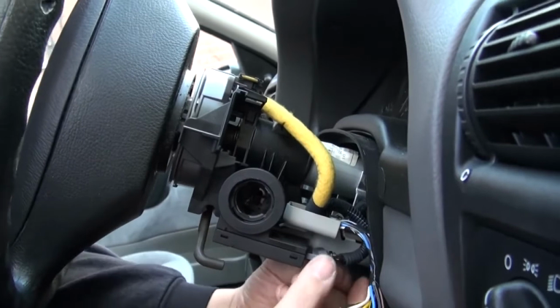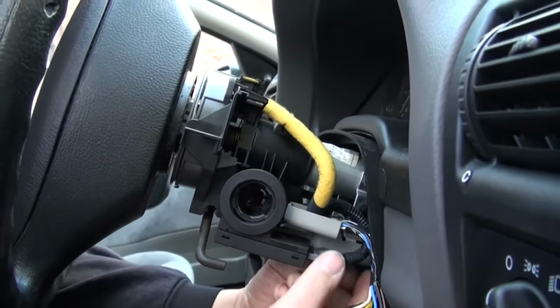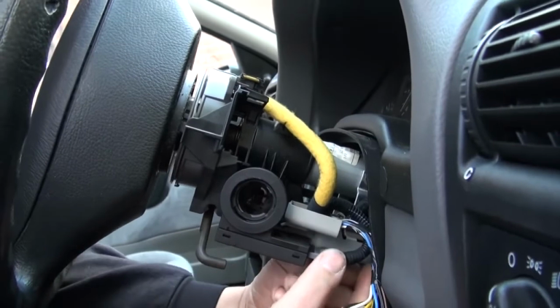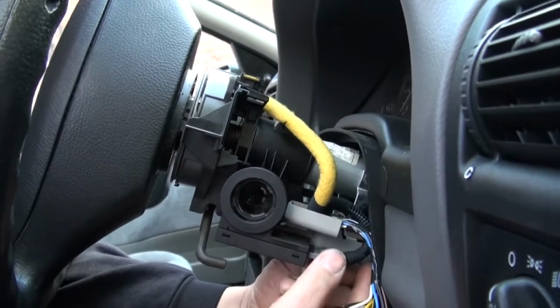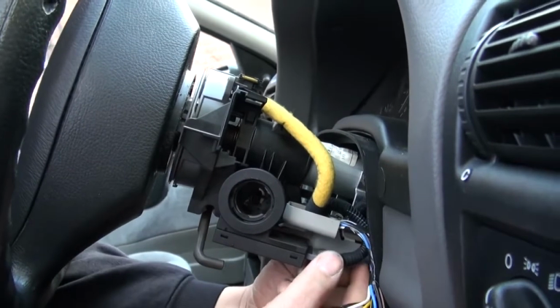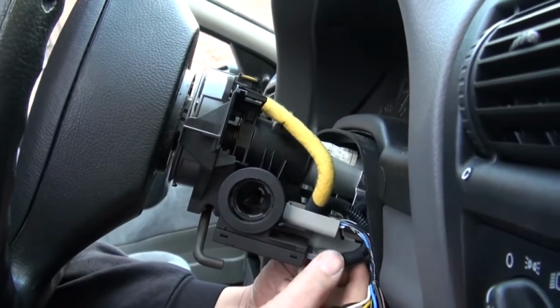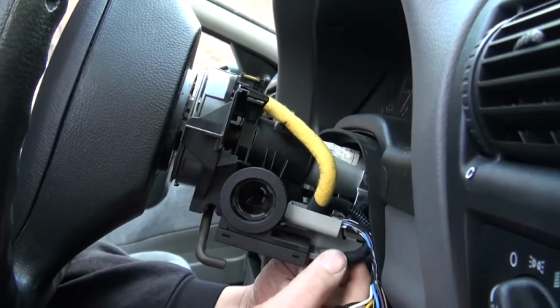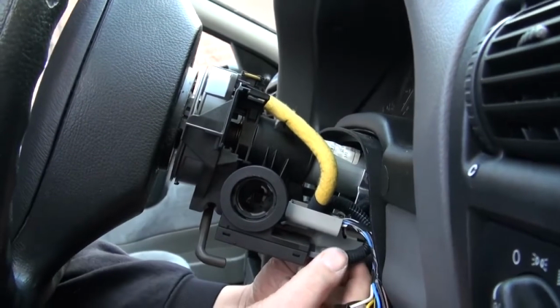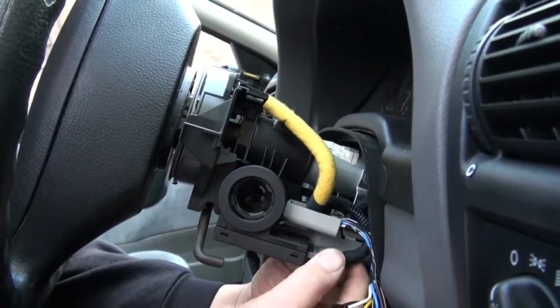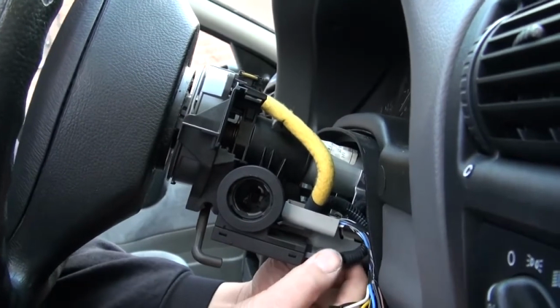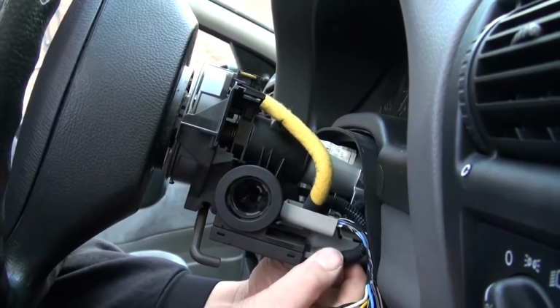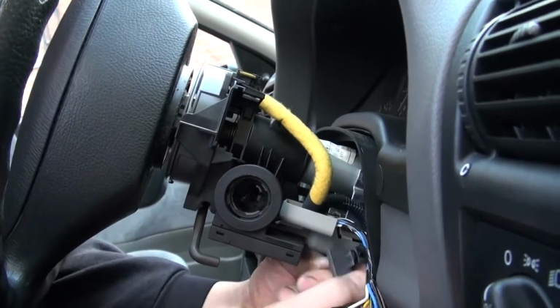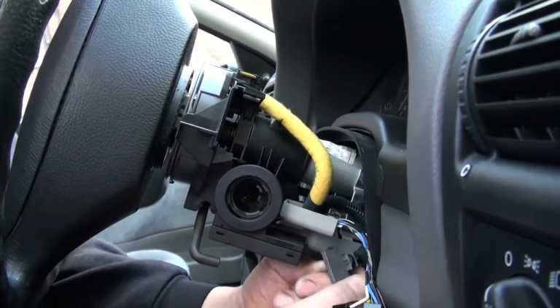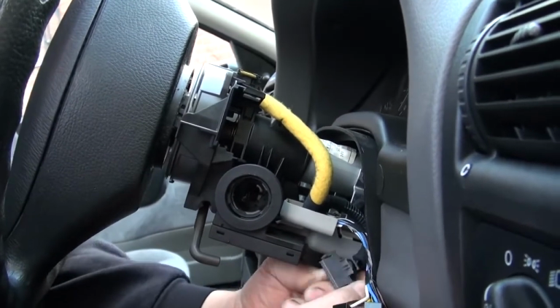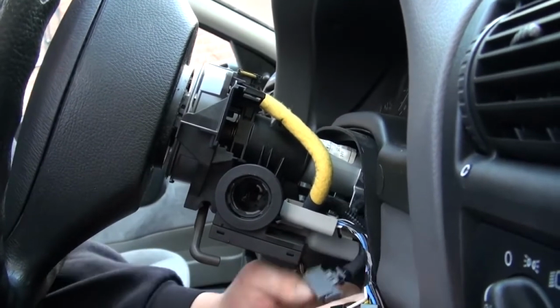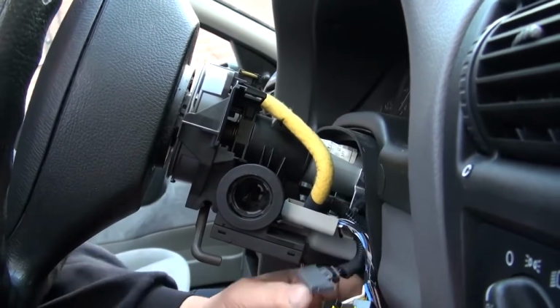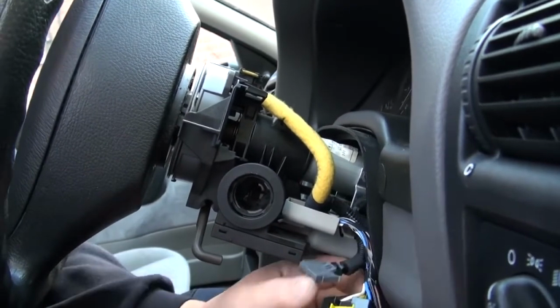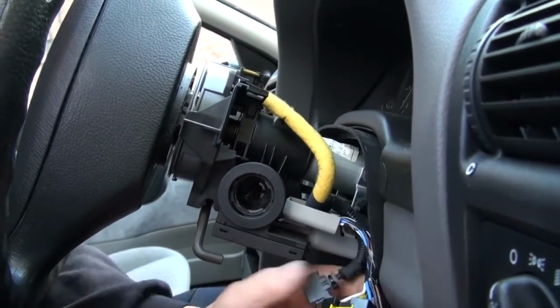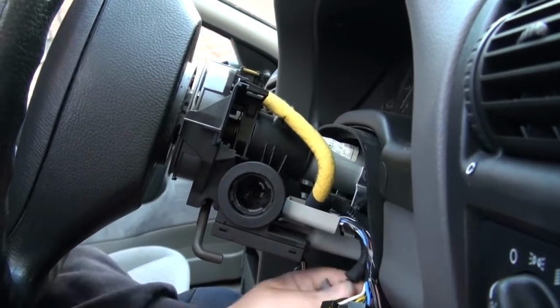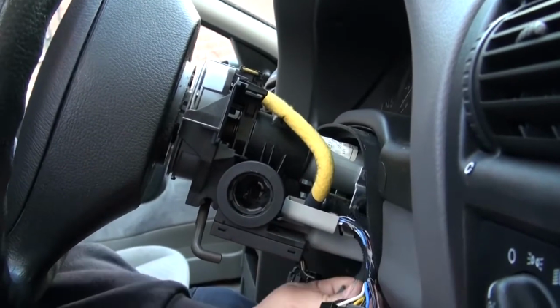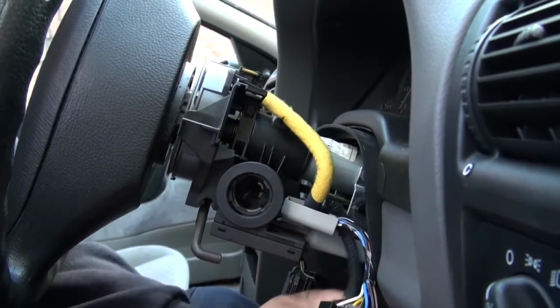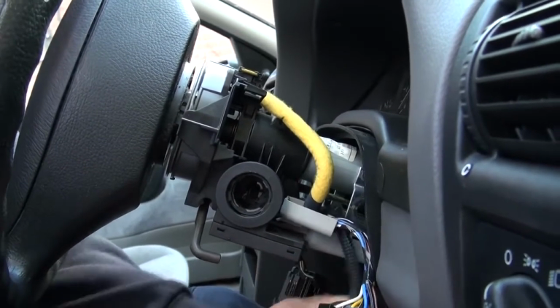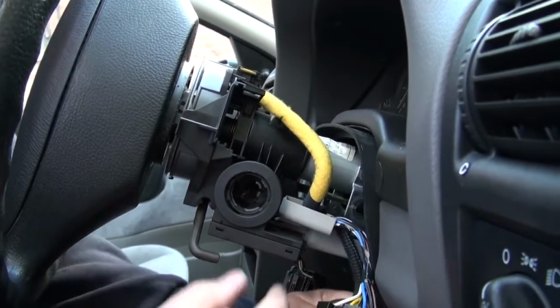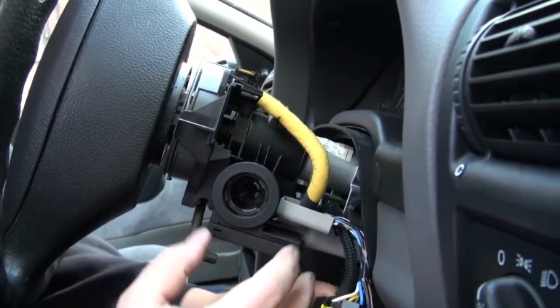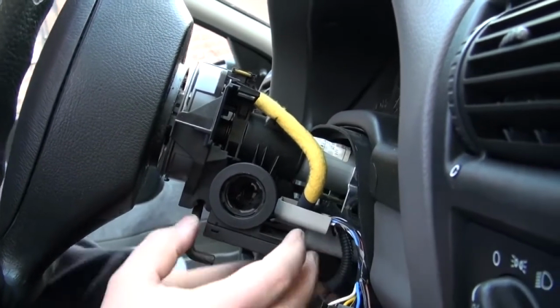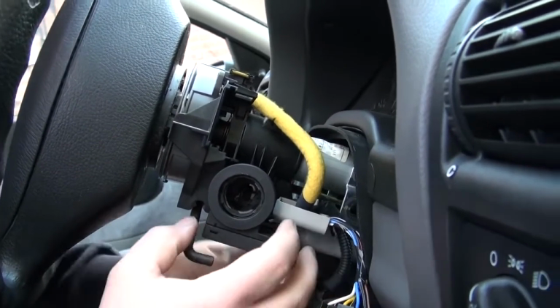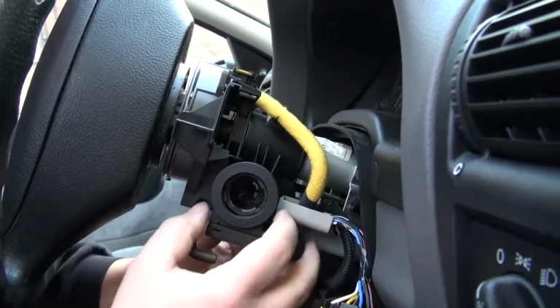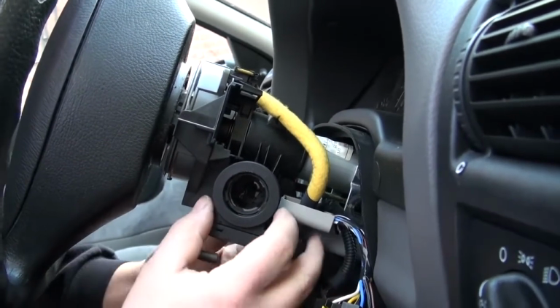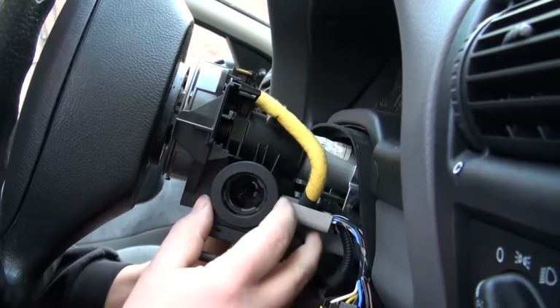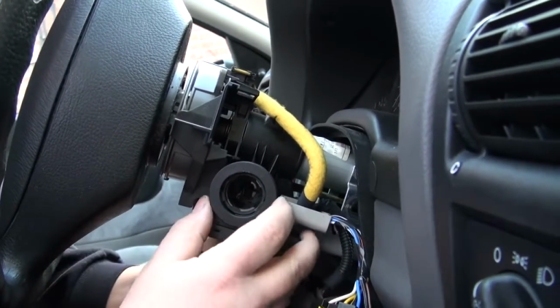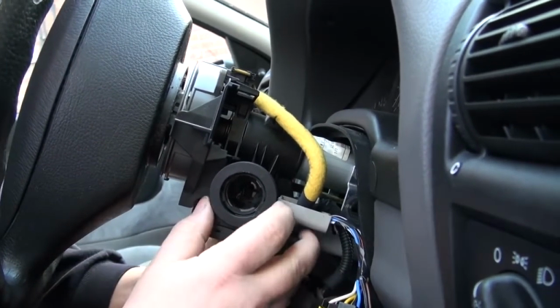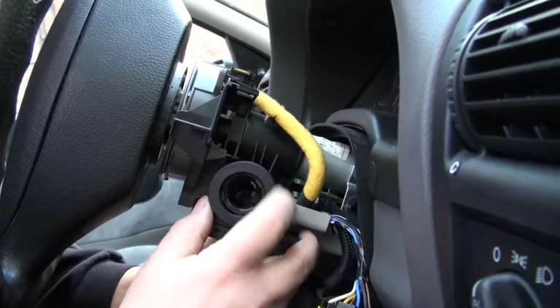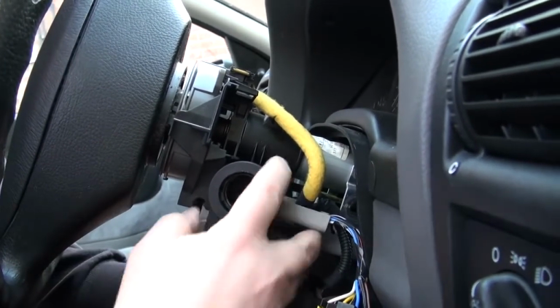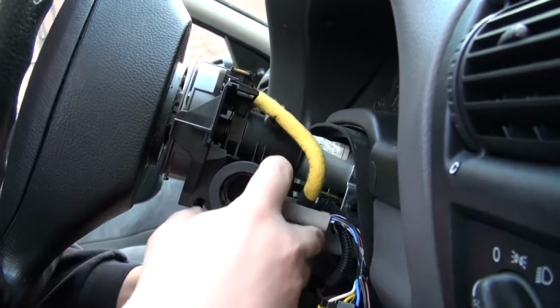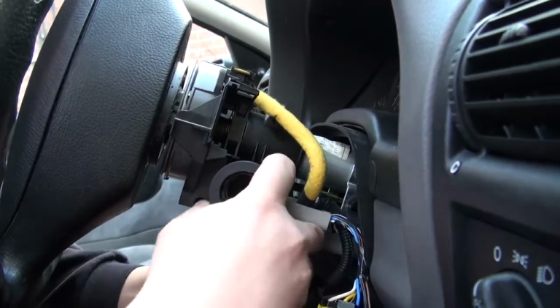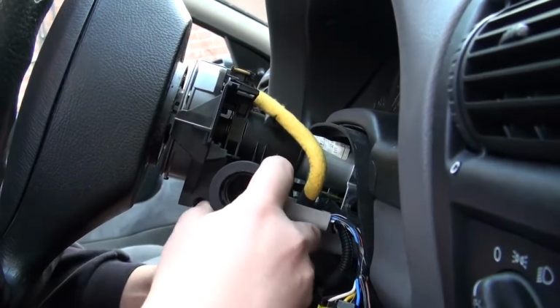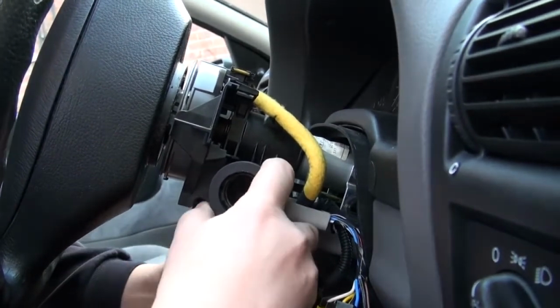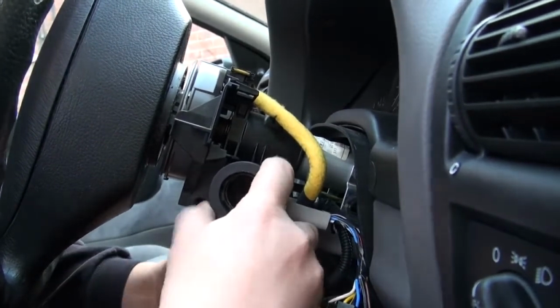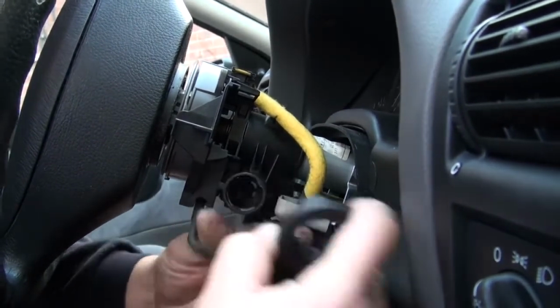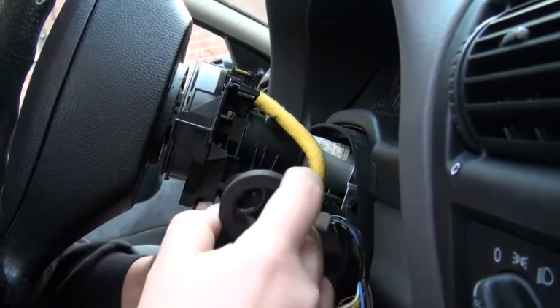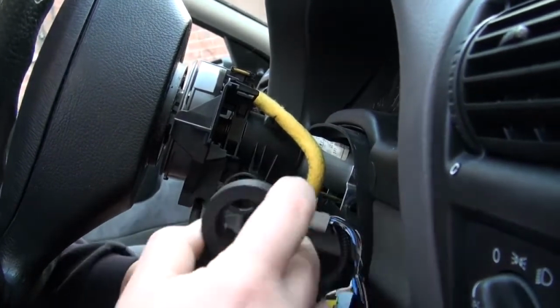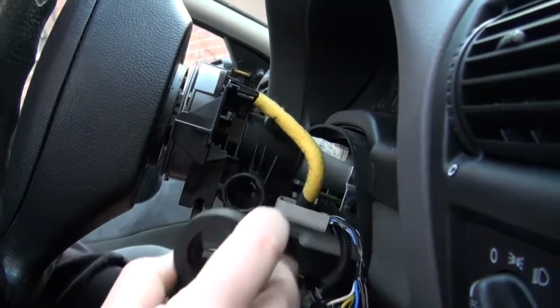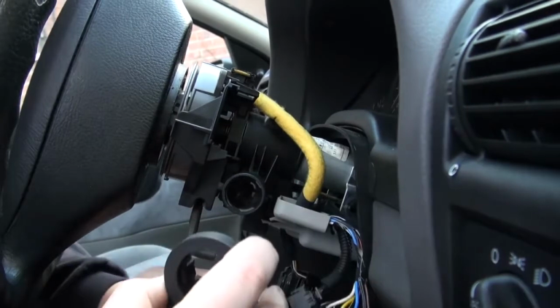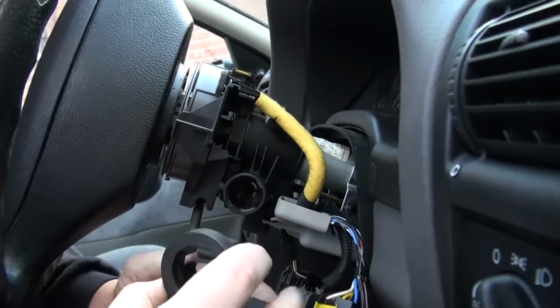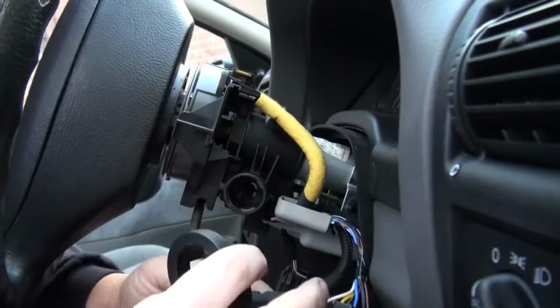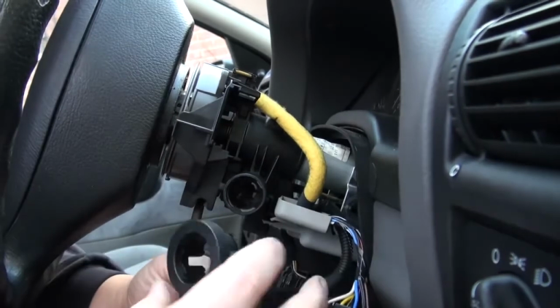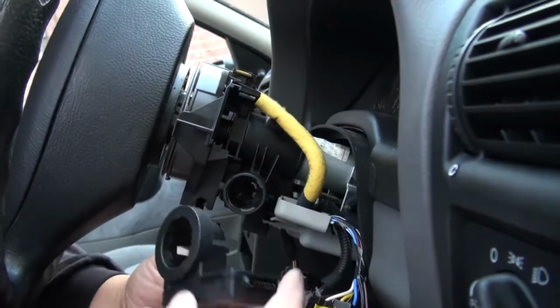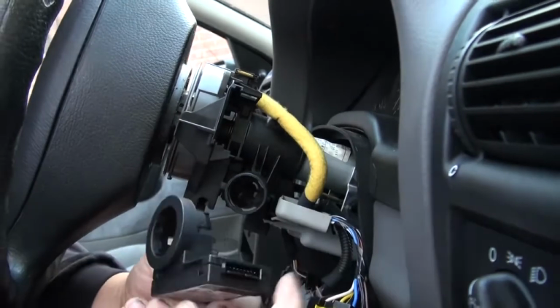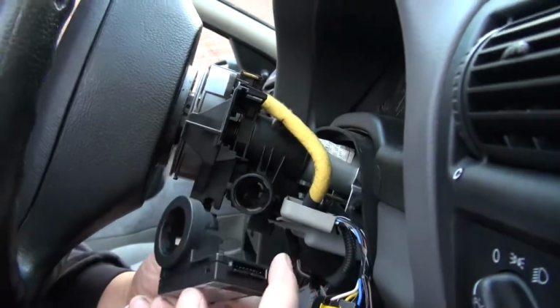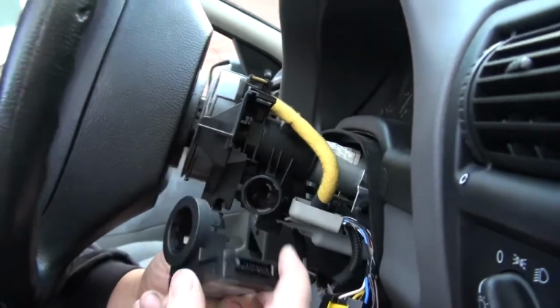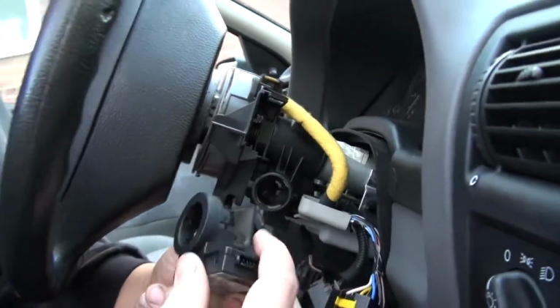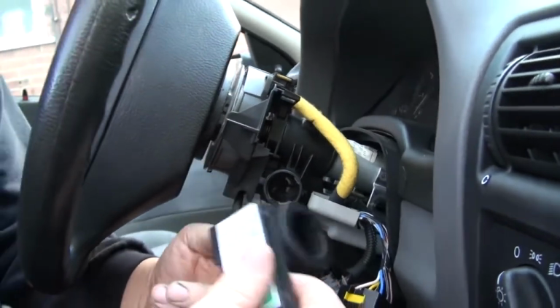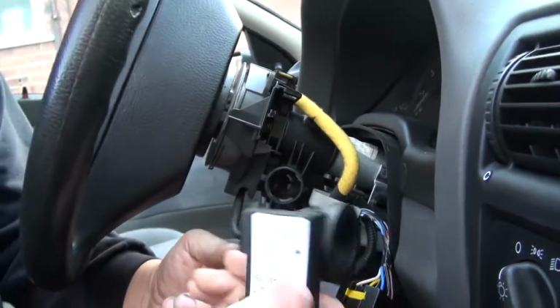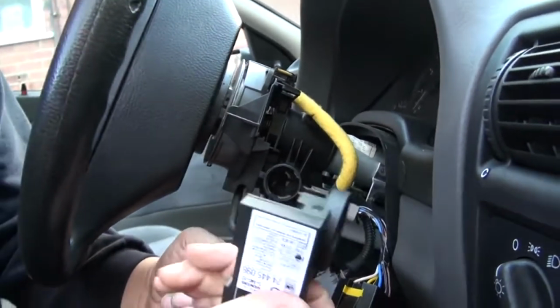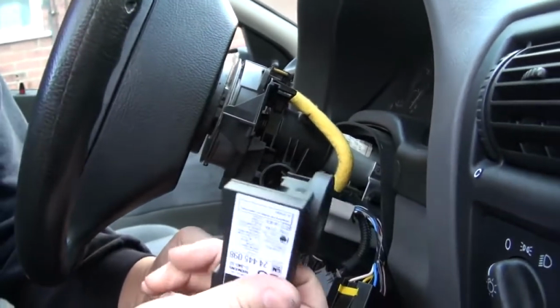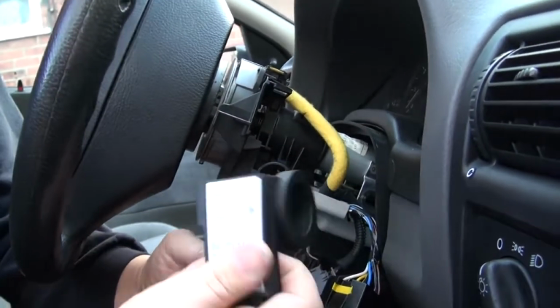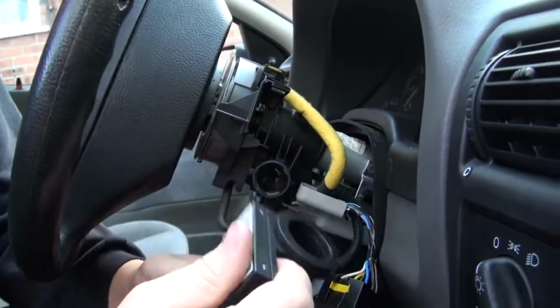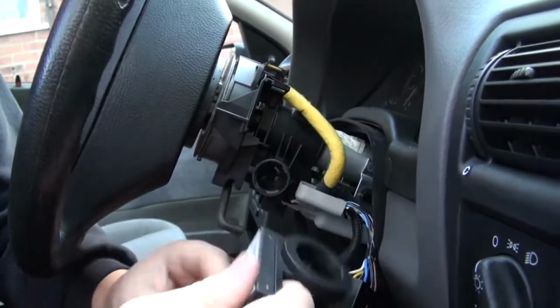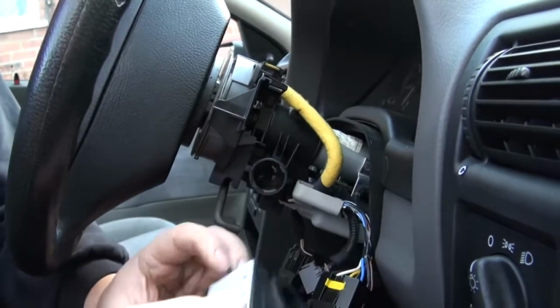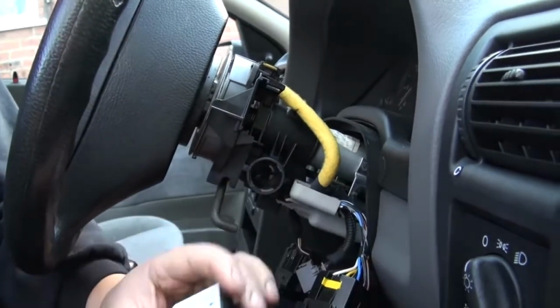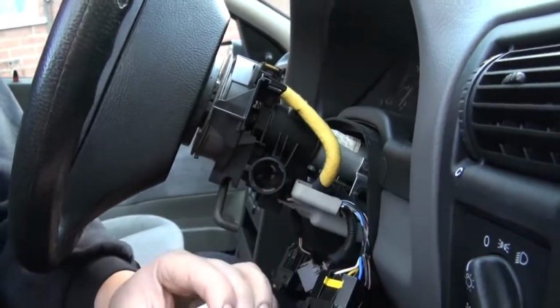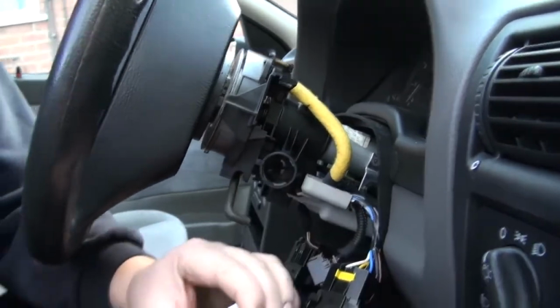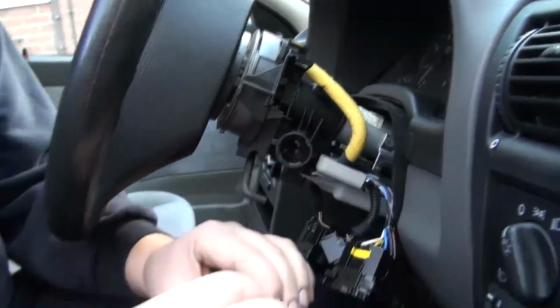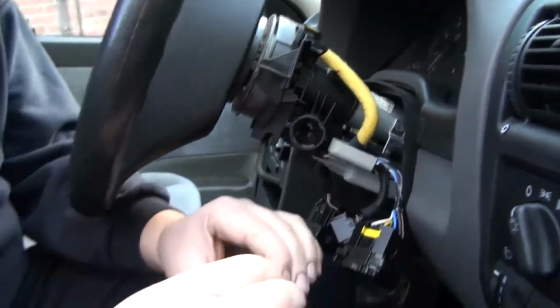Then the key reader can be unplugged and pulled straight off, just like that.